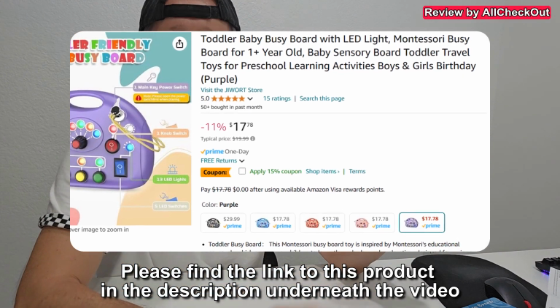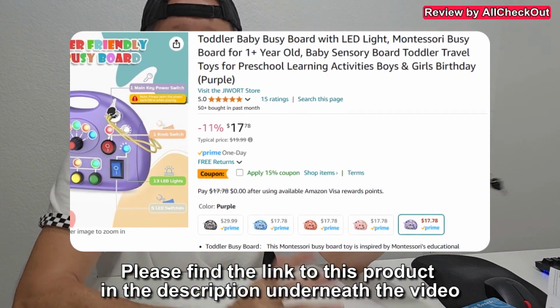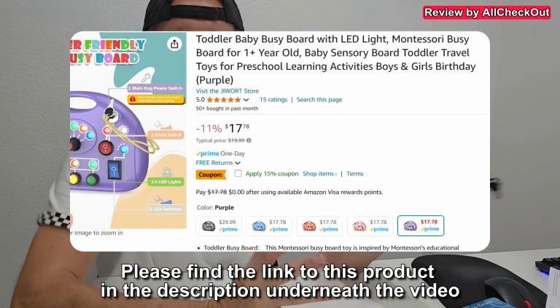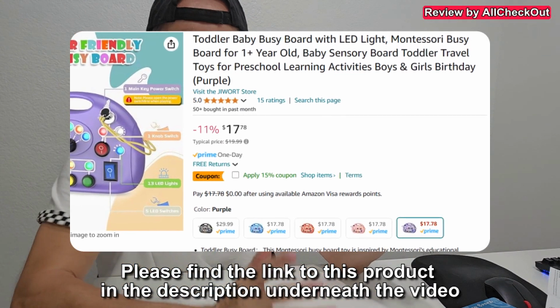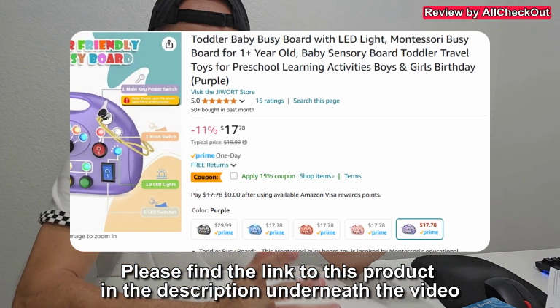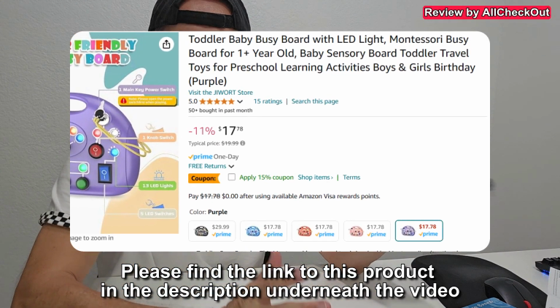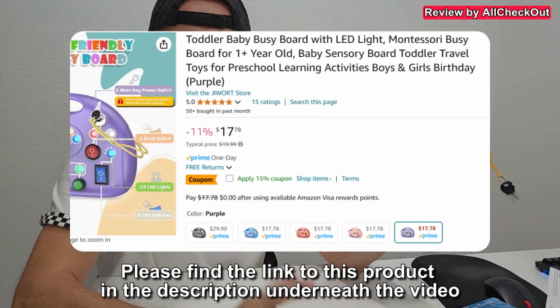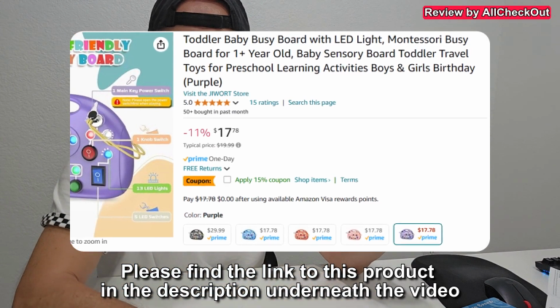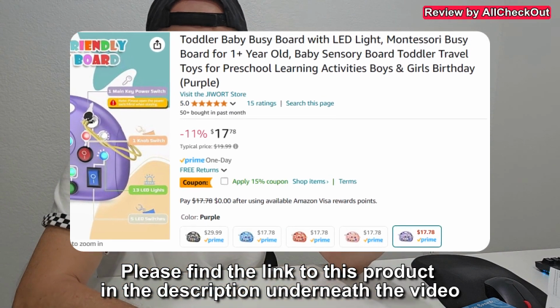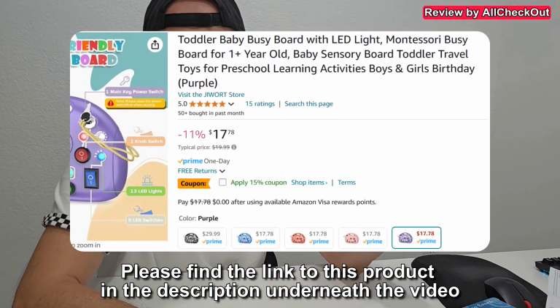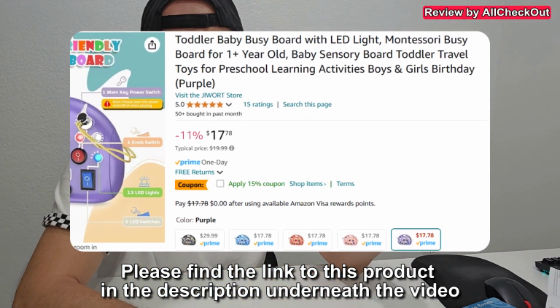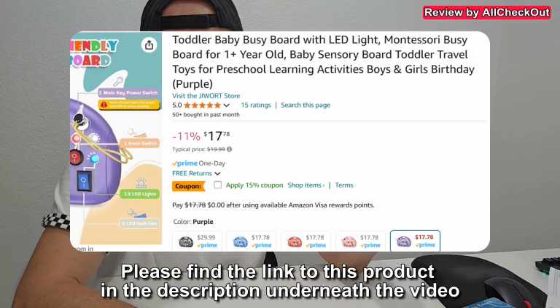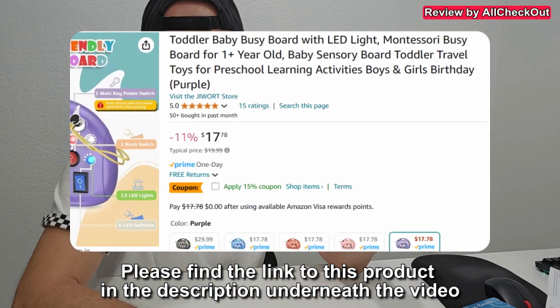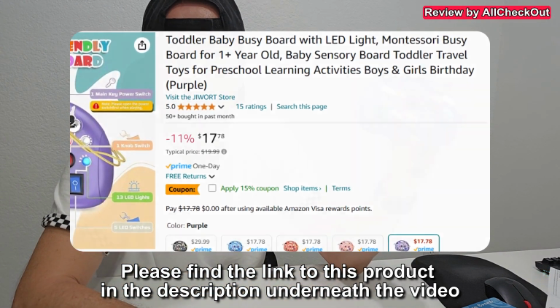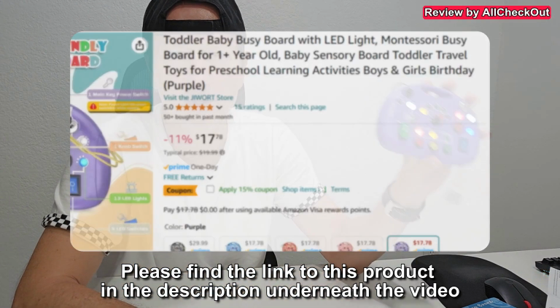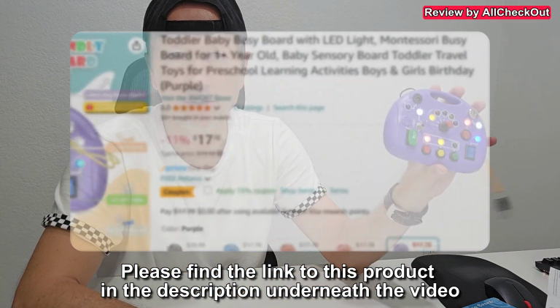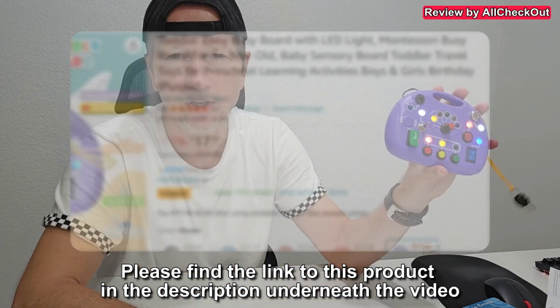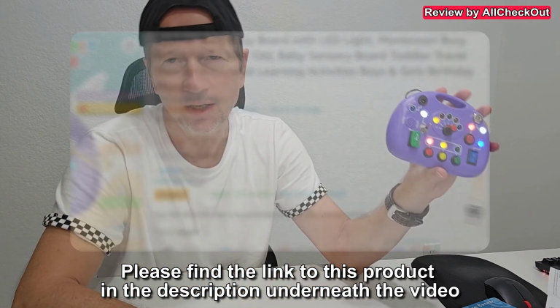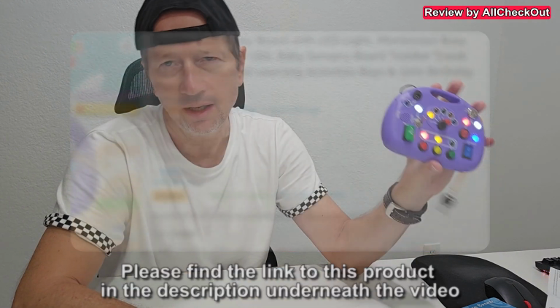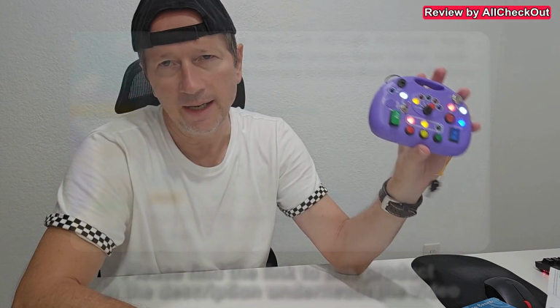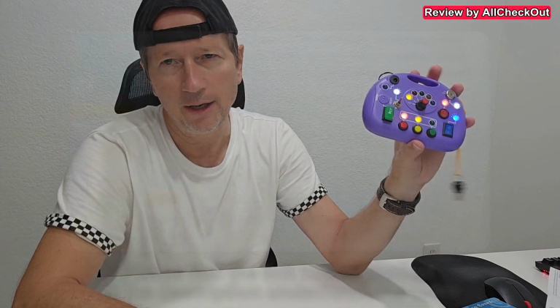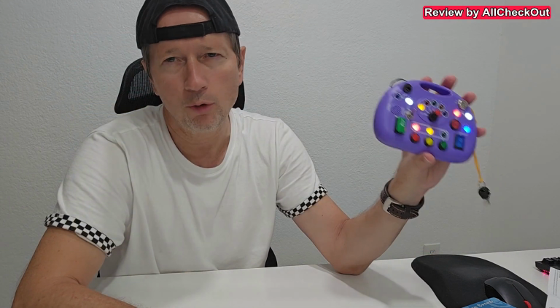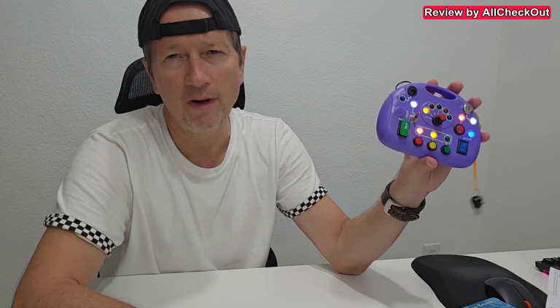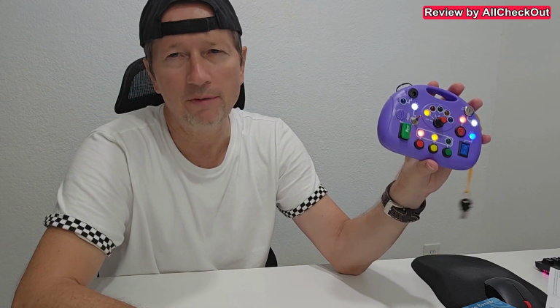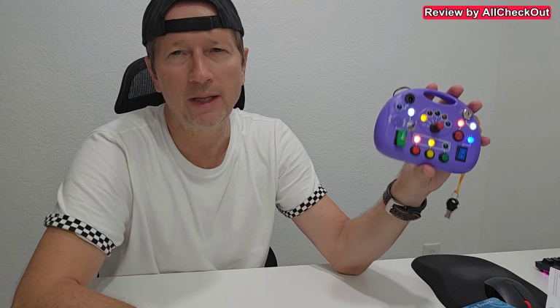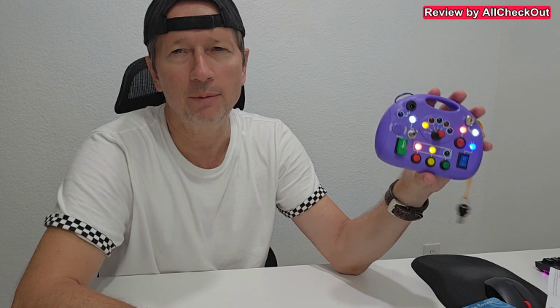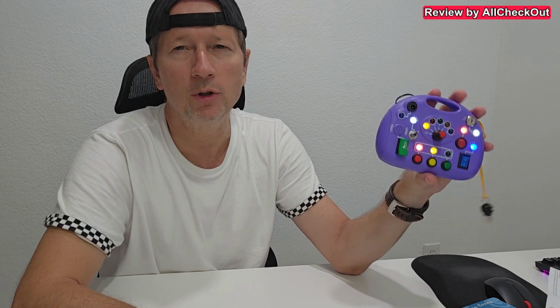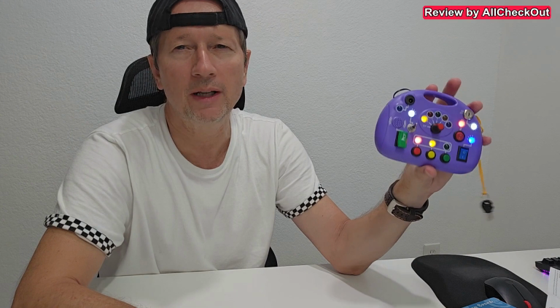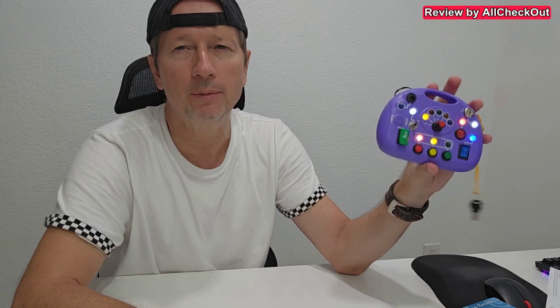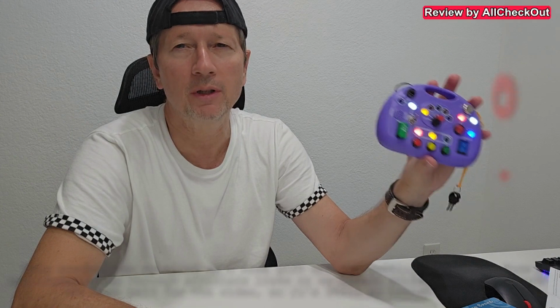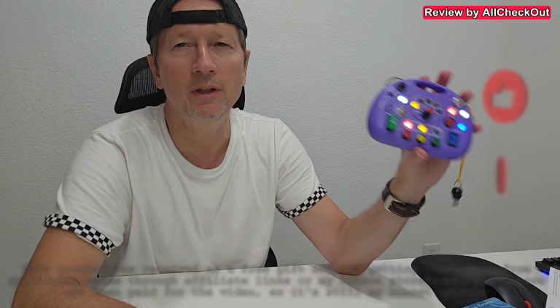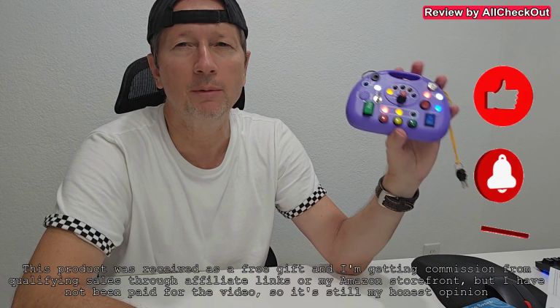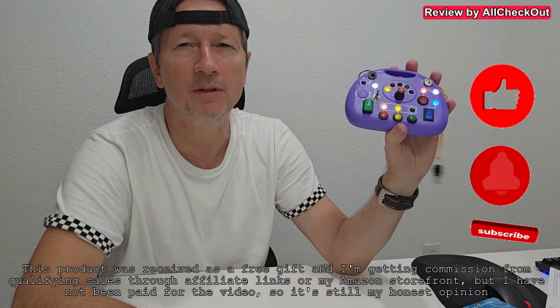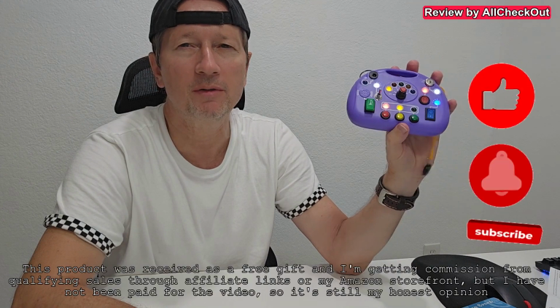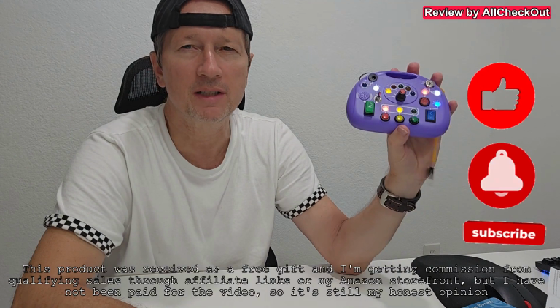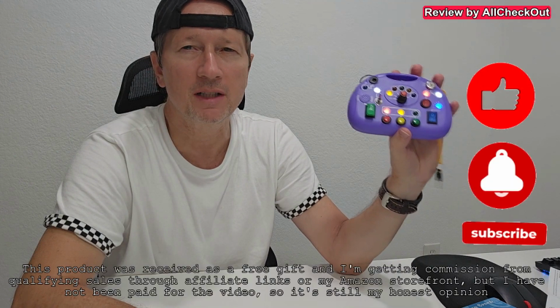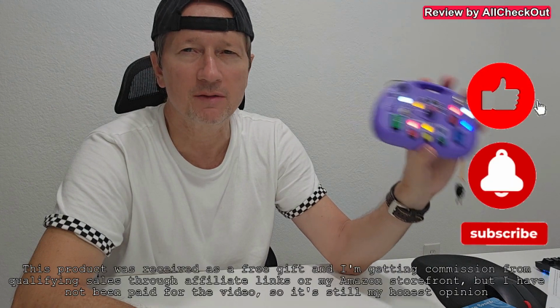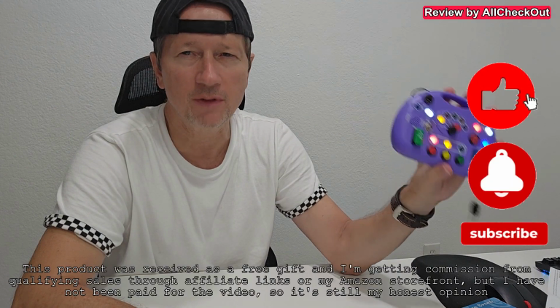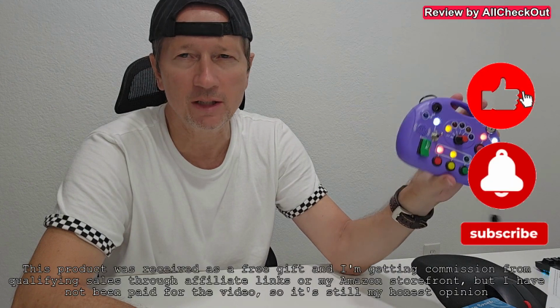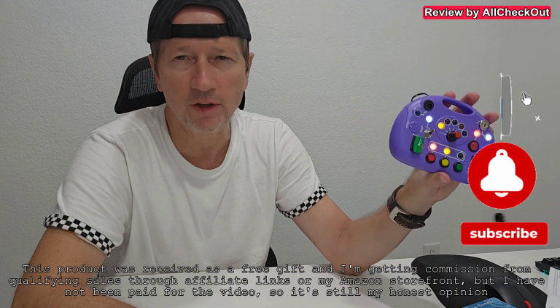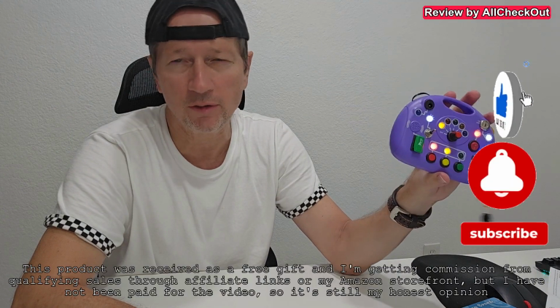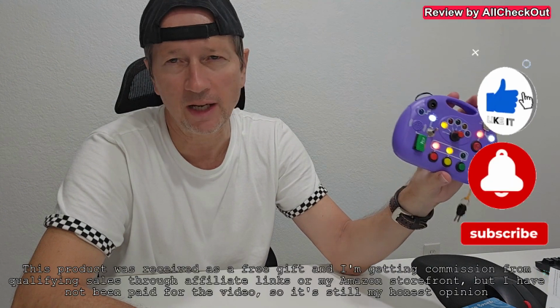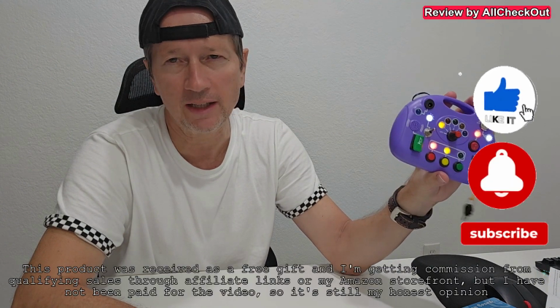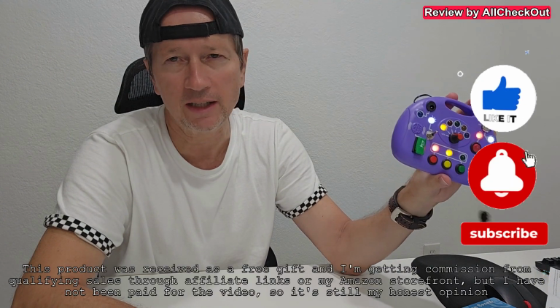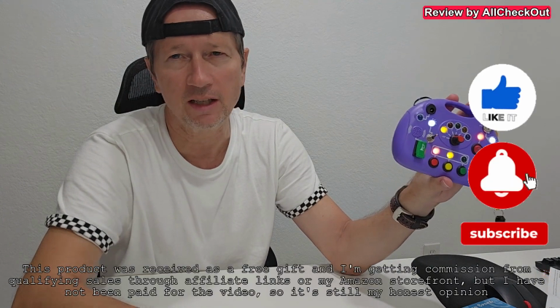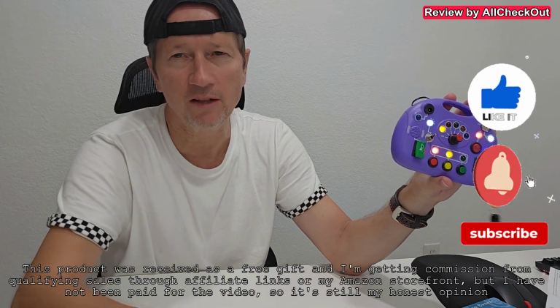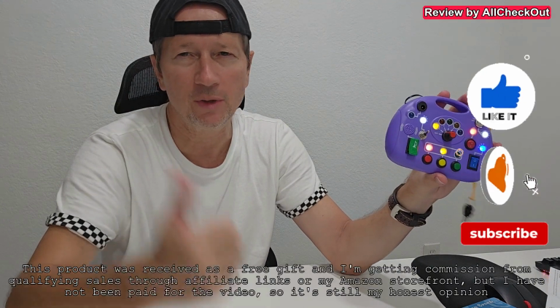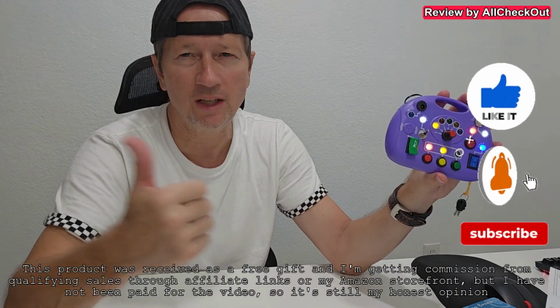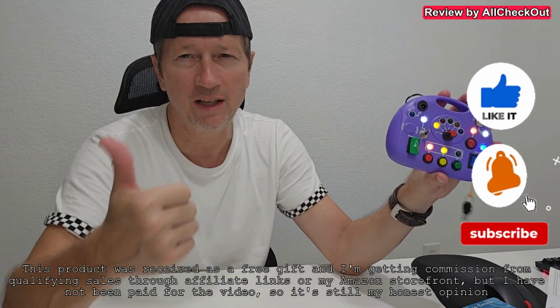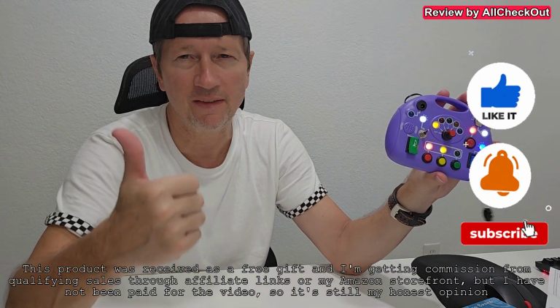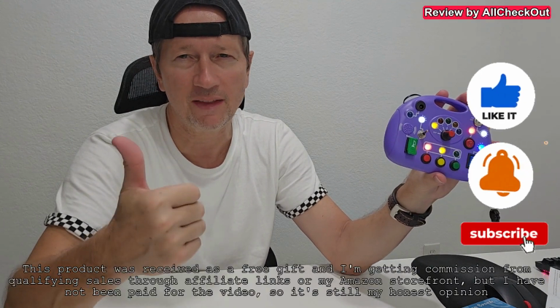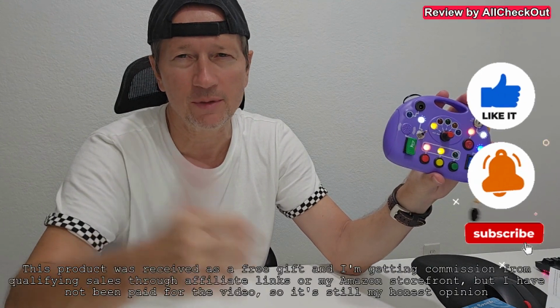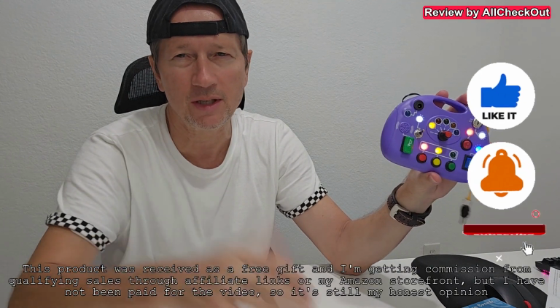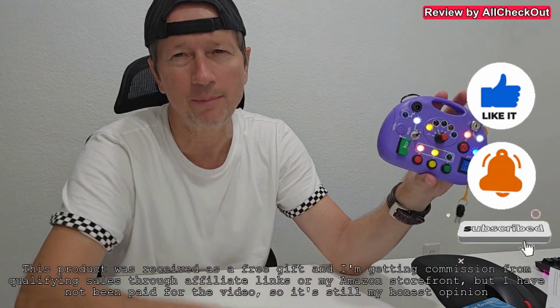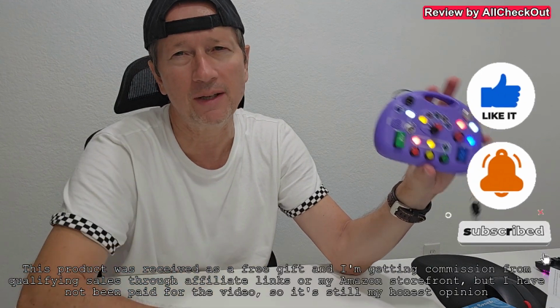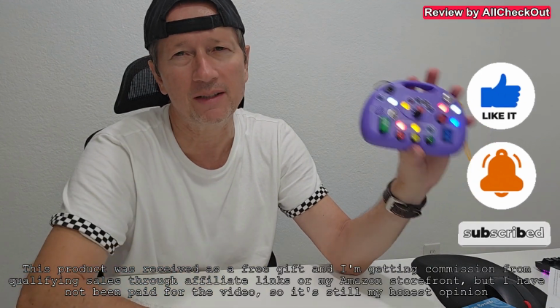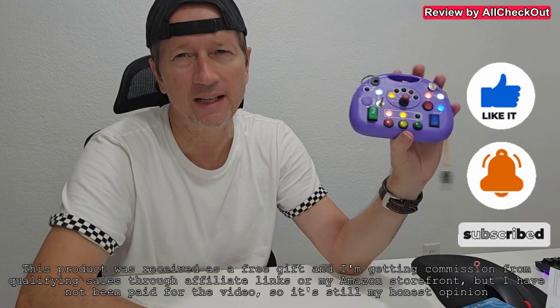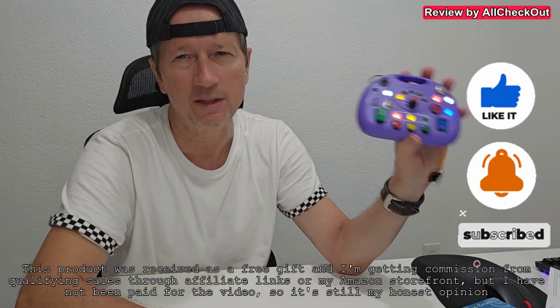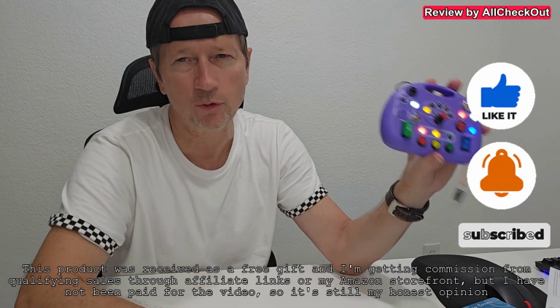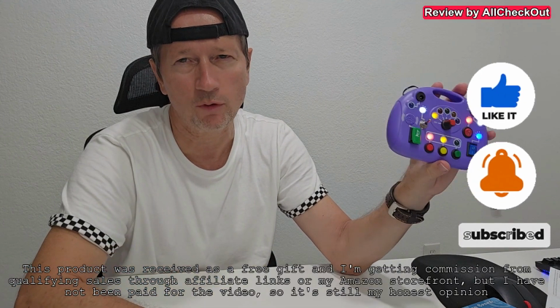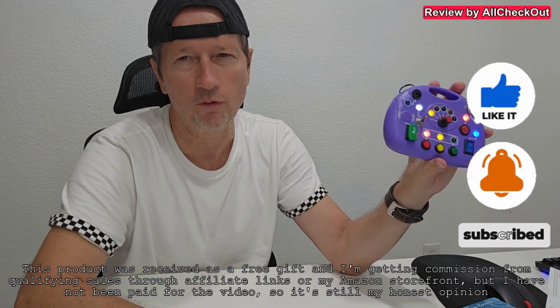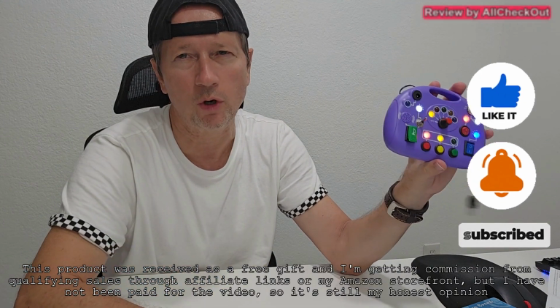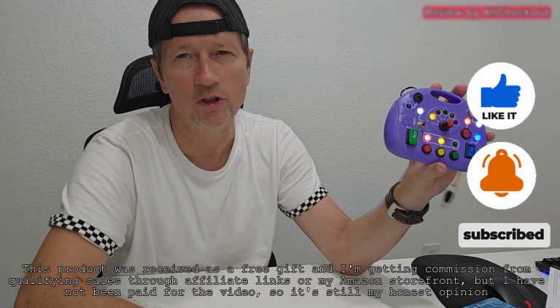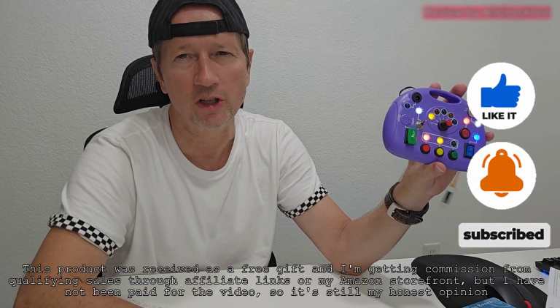You can buy it directly here from Amazon. I hope I've been able to help you a little bit with this video. If you like it, give me a thumbs up, and thanks for watching.